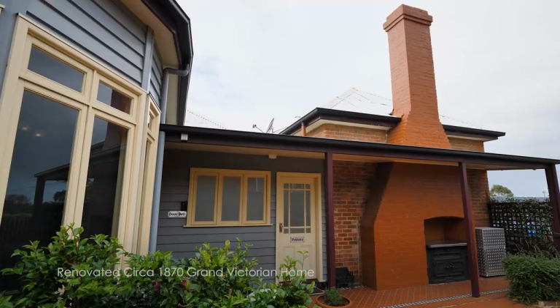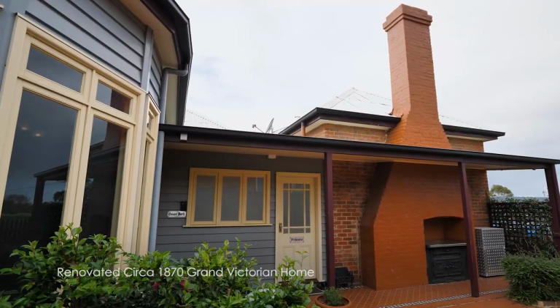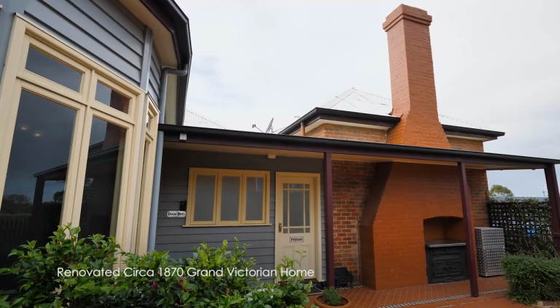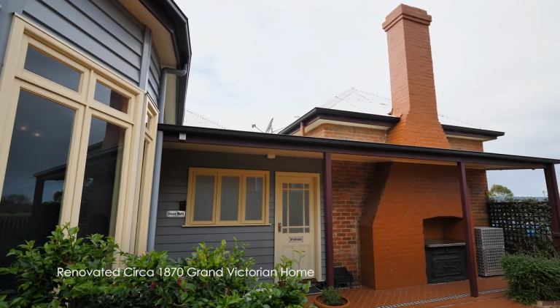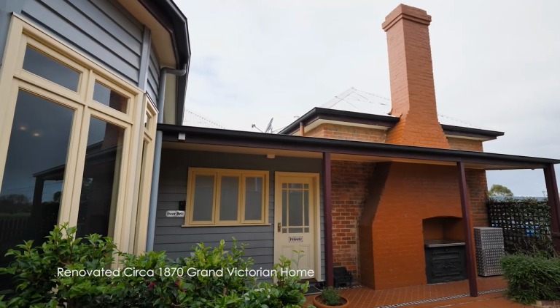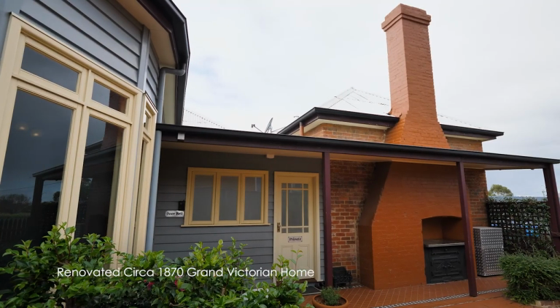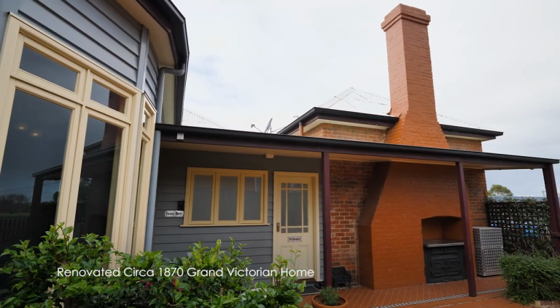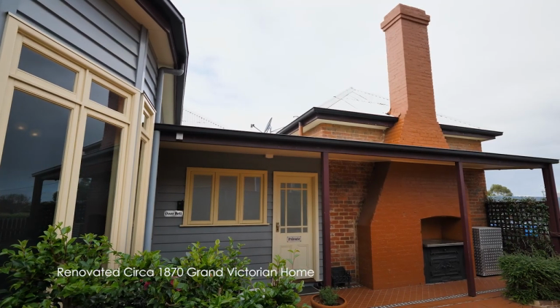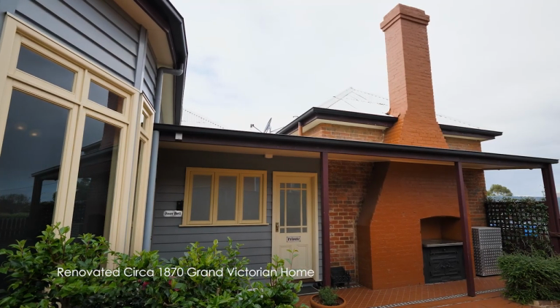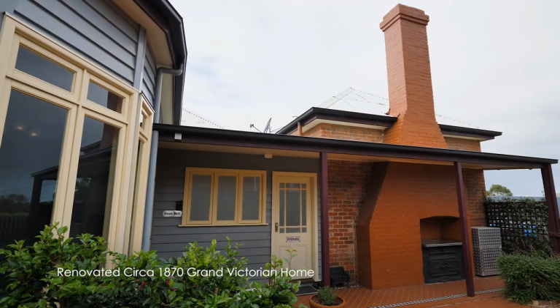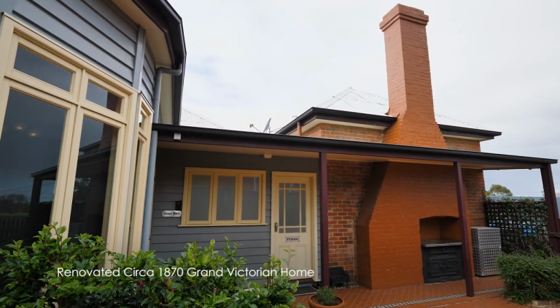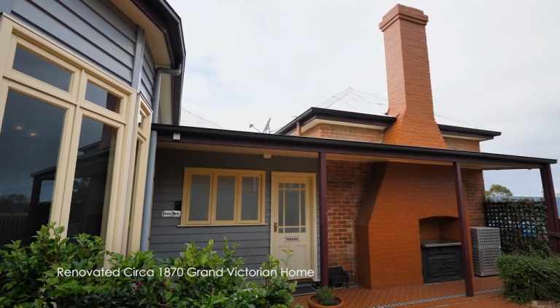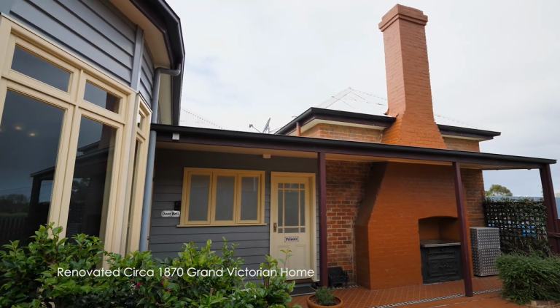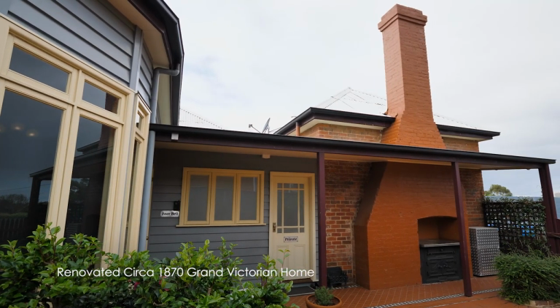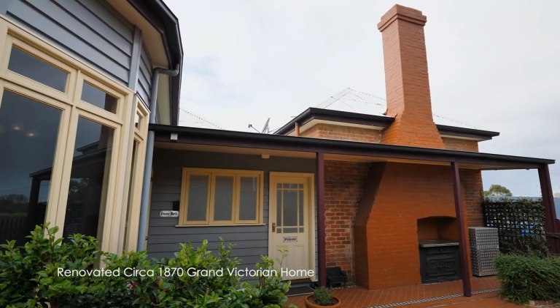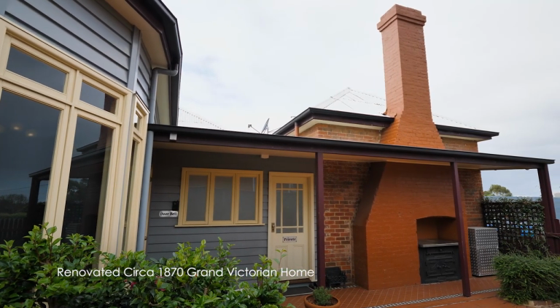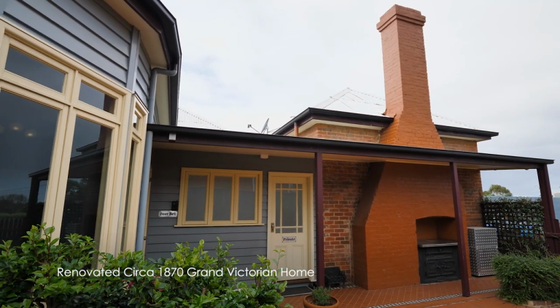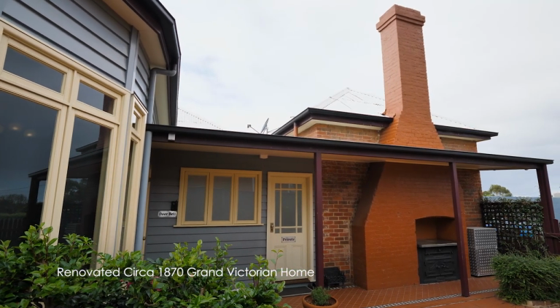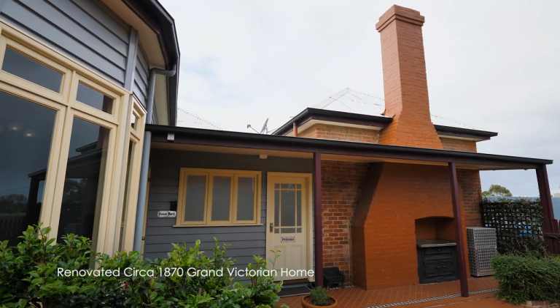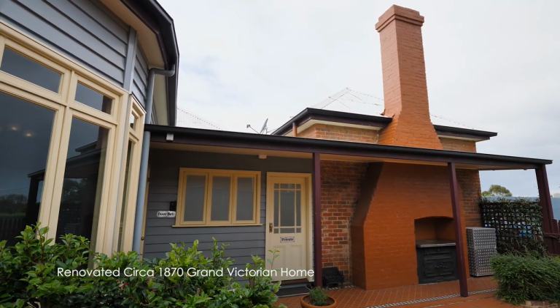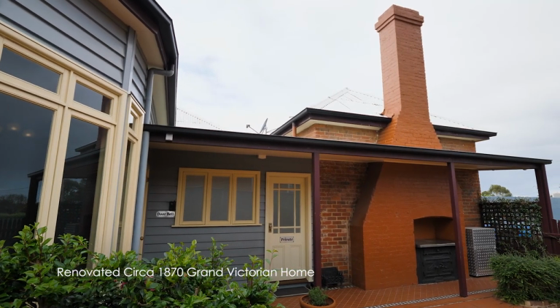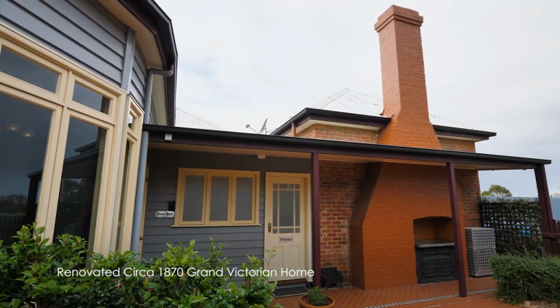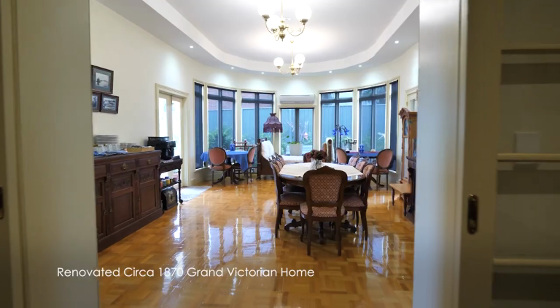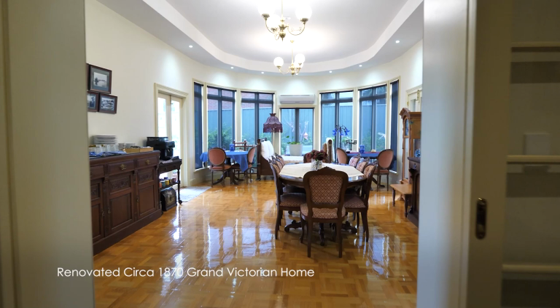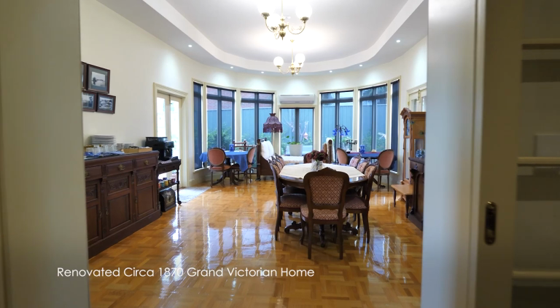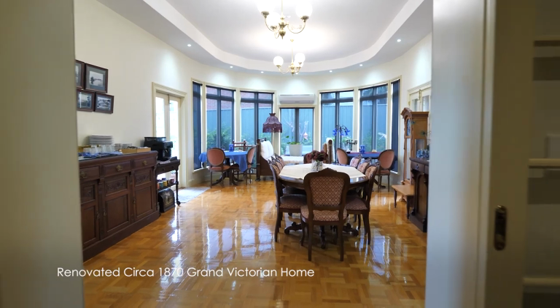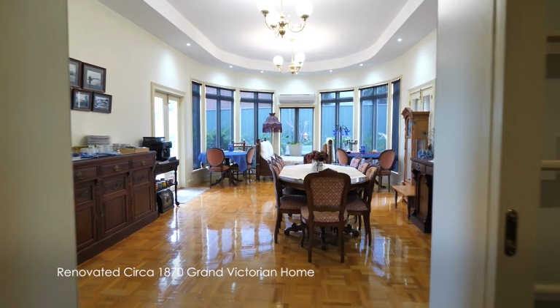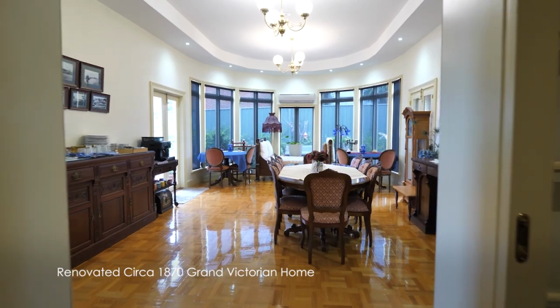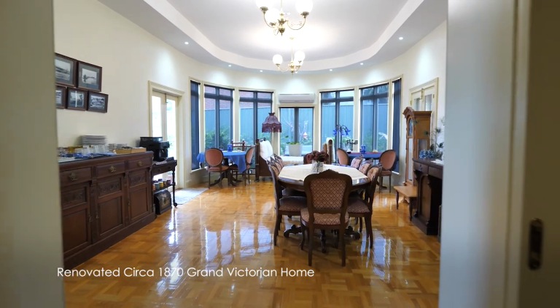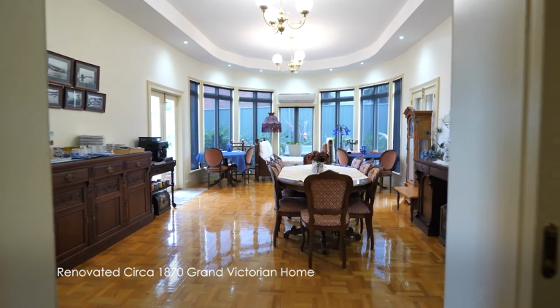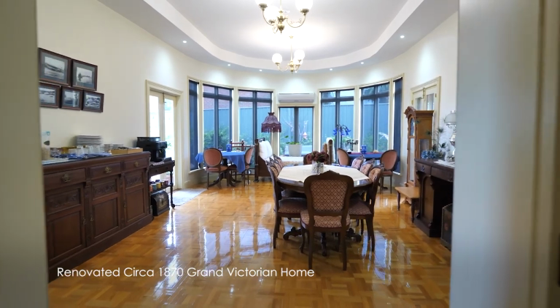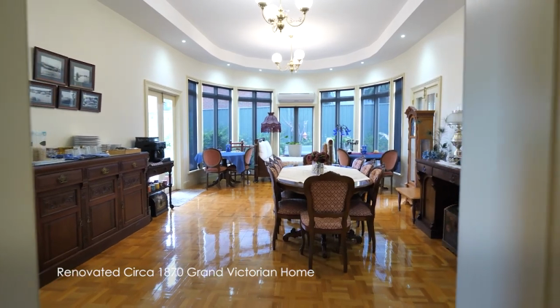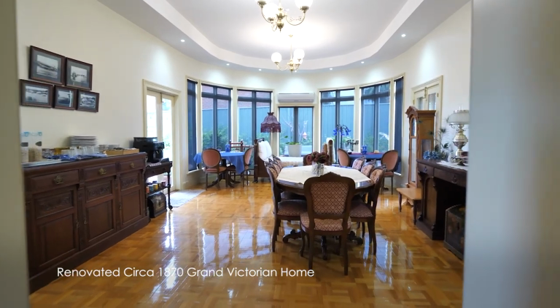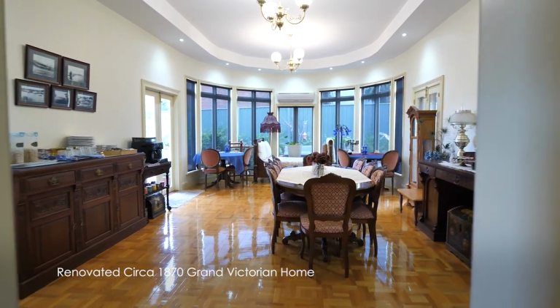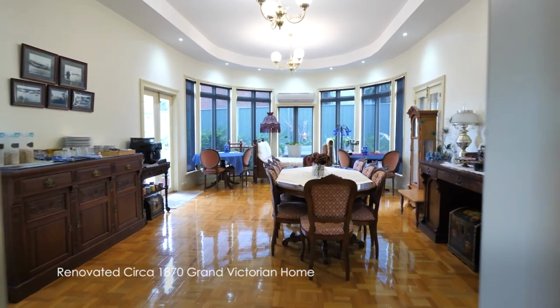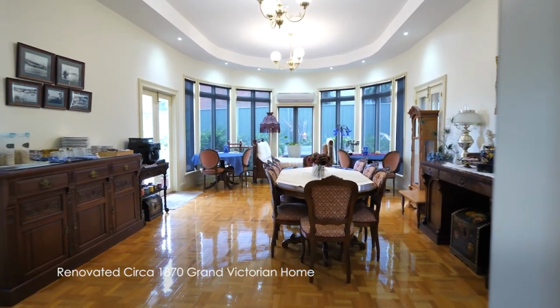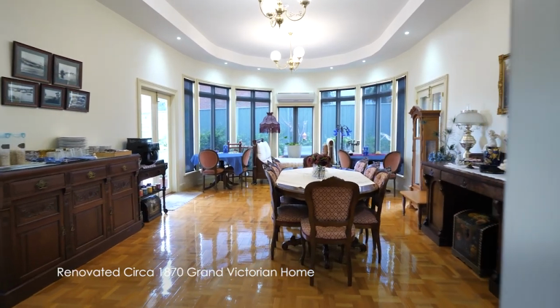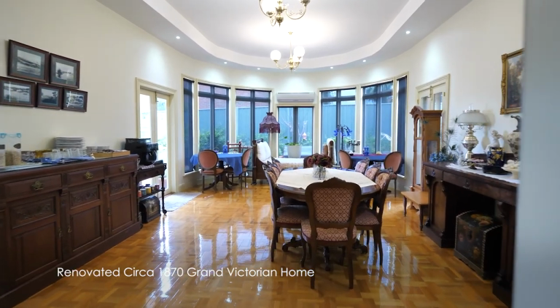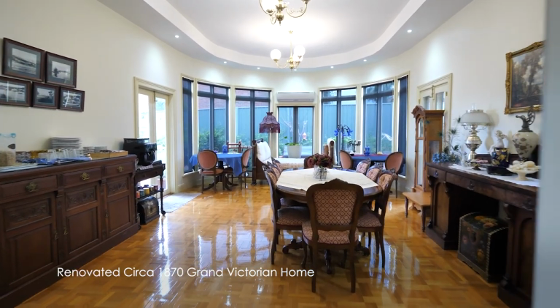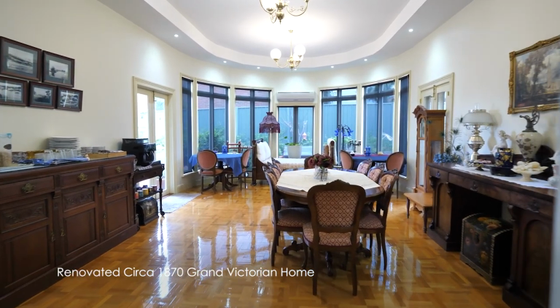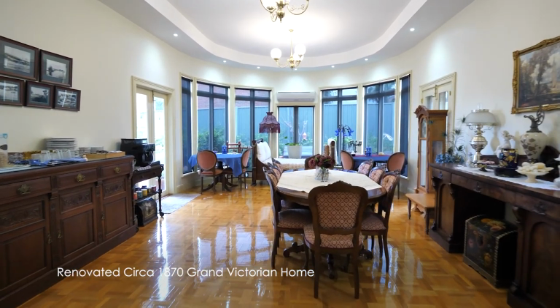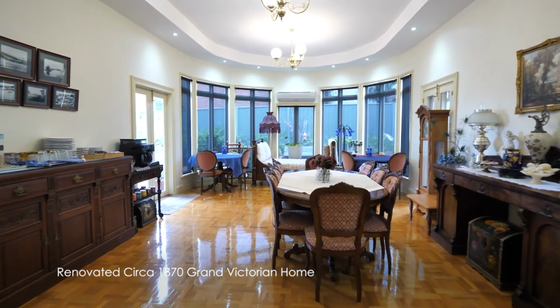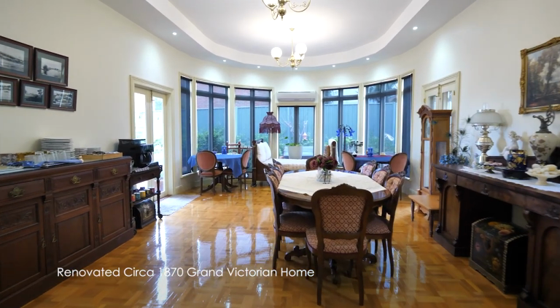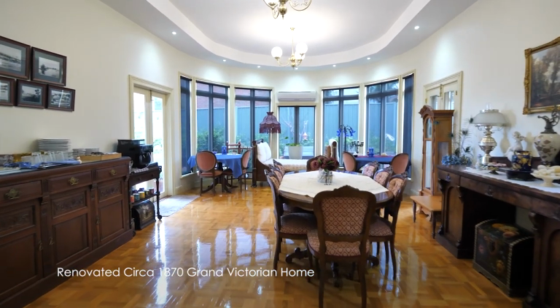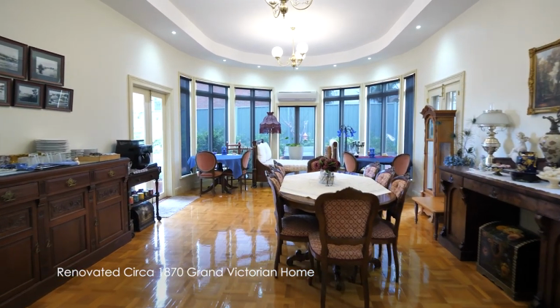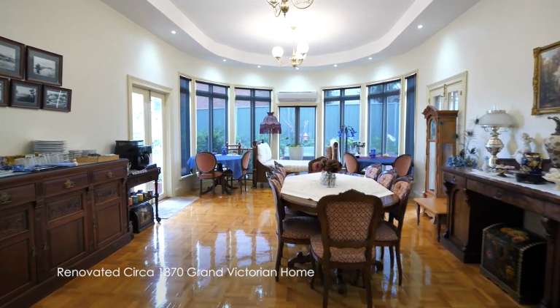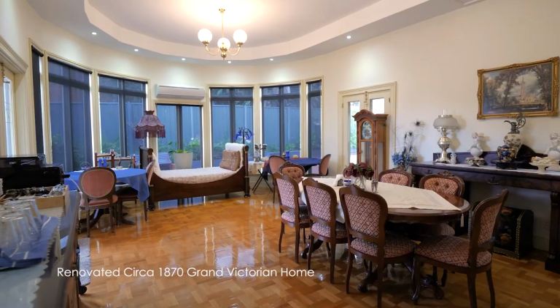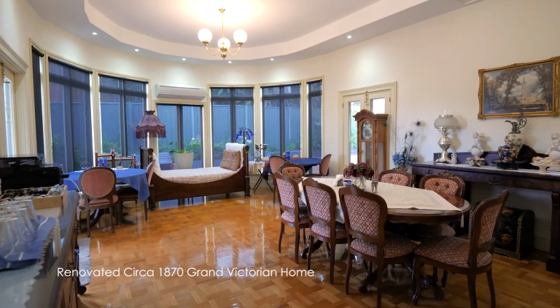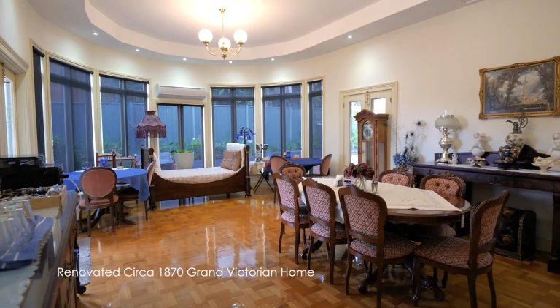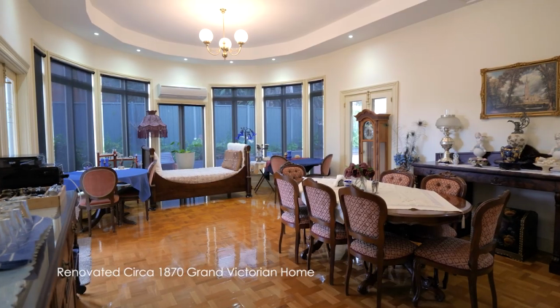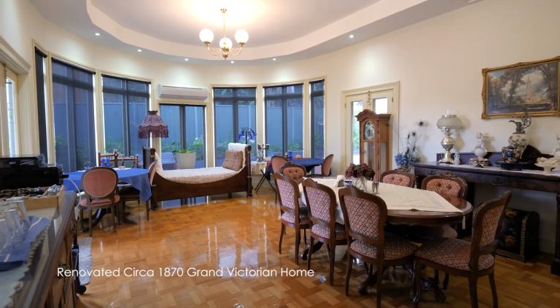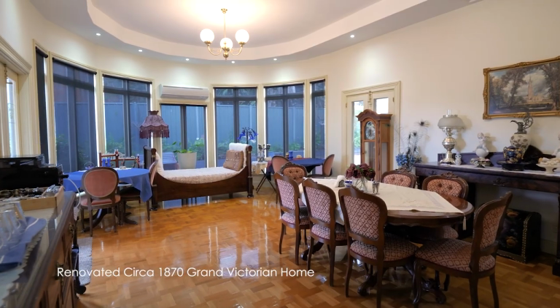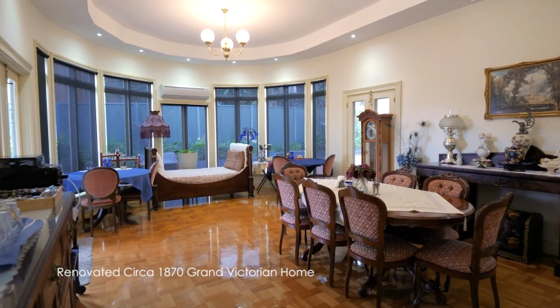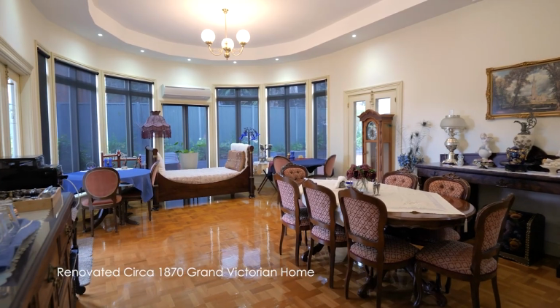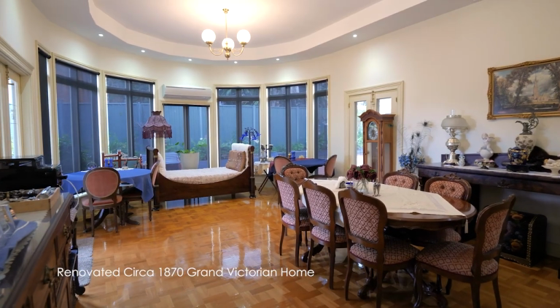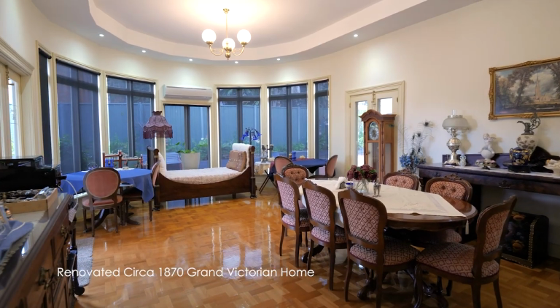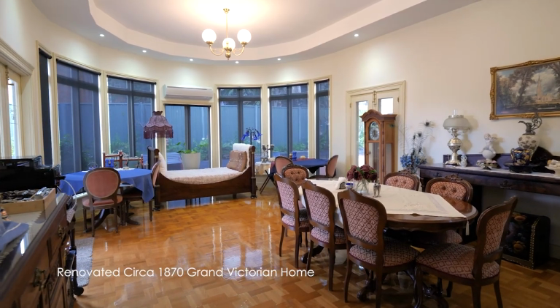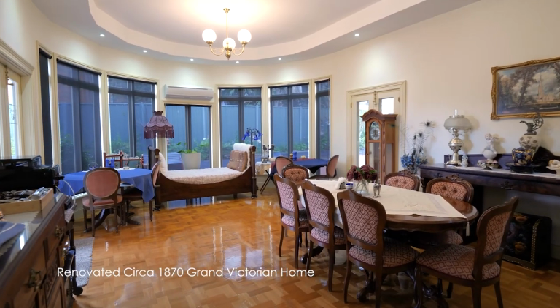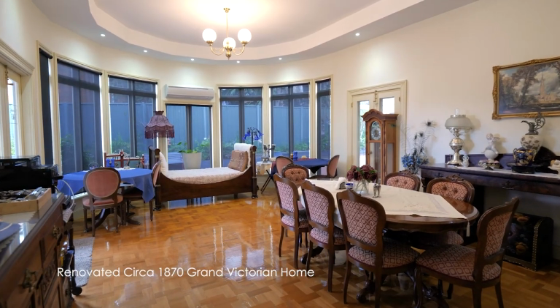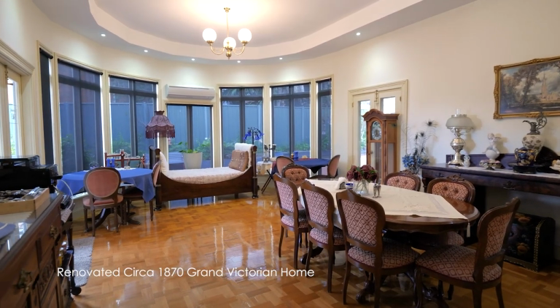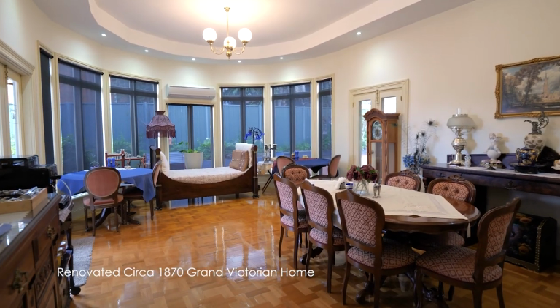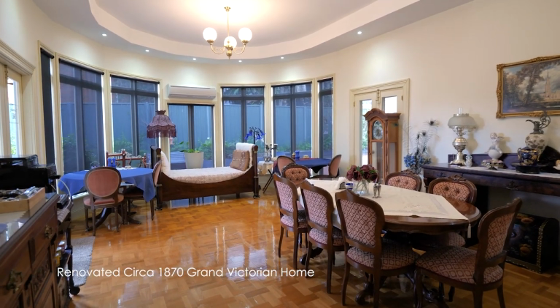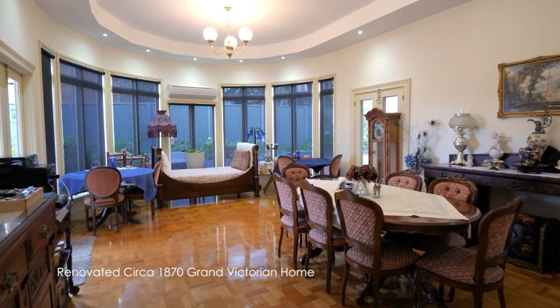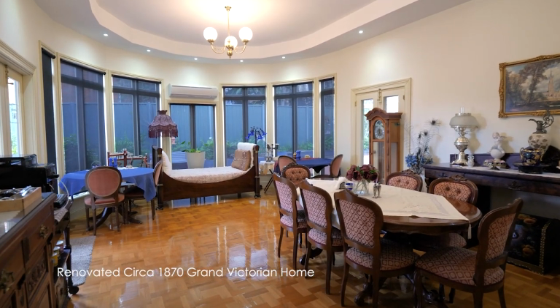Built in 1870, this grand Victorian home has been meticulously and elegantly renovated to showcase the original ornate features.